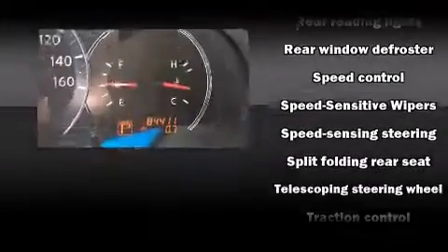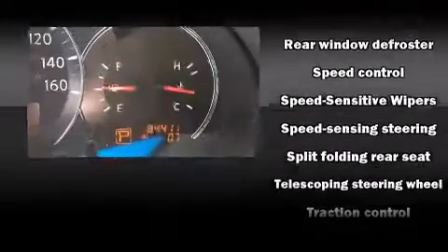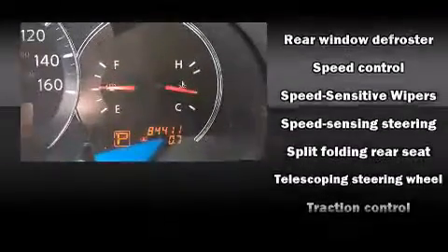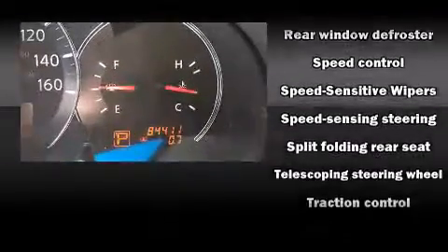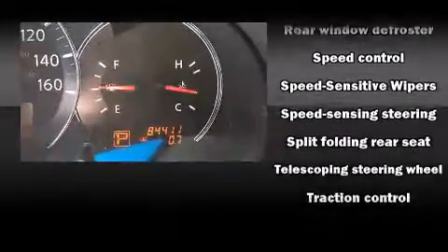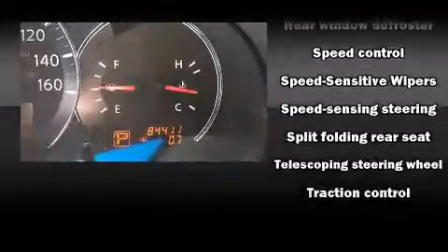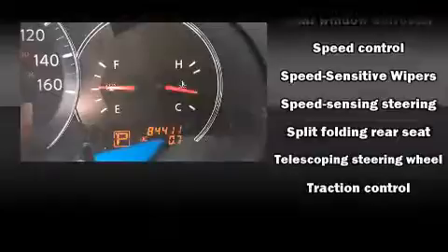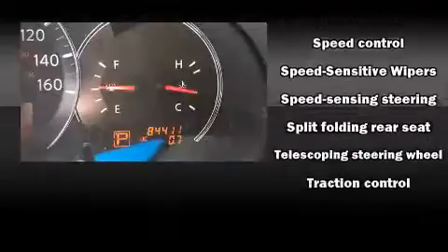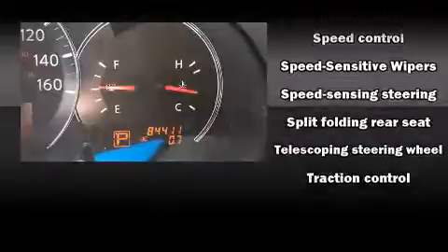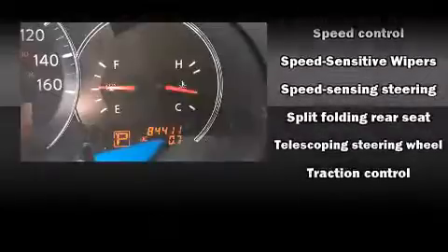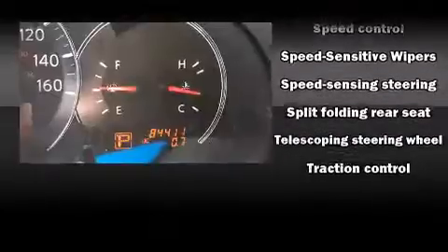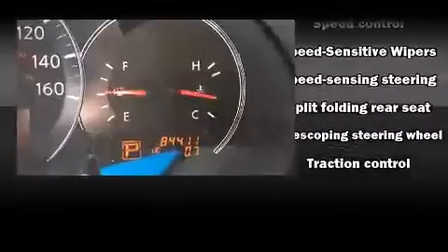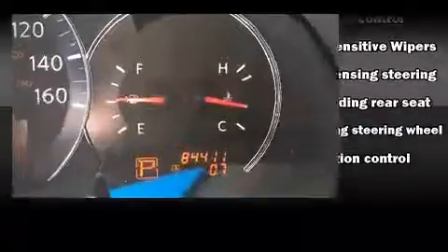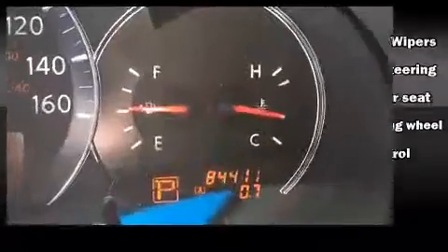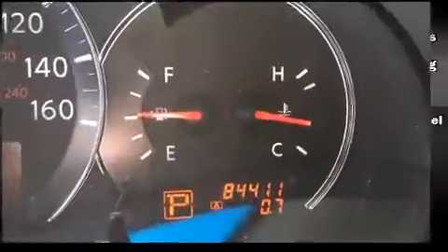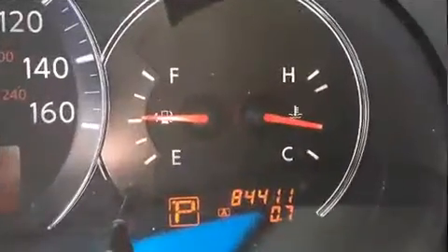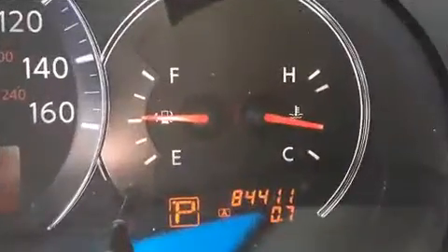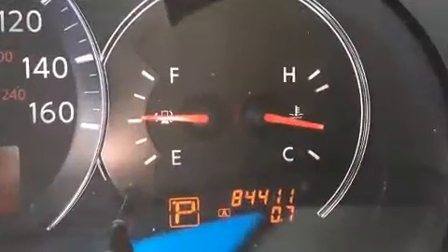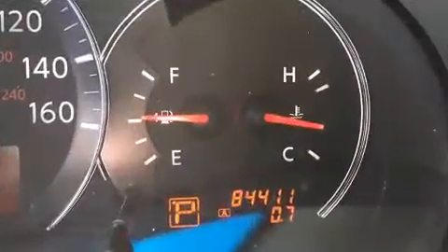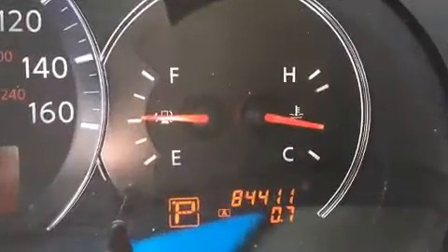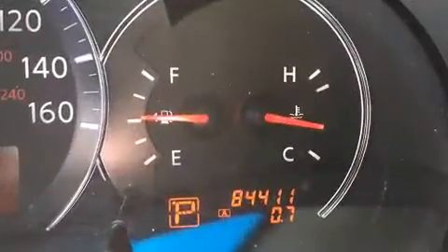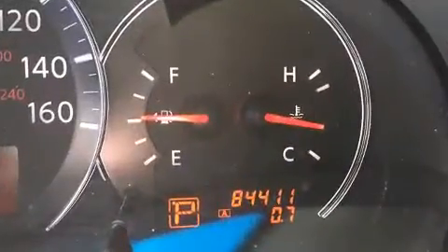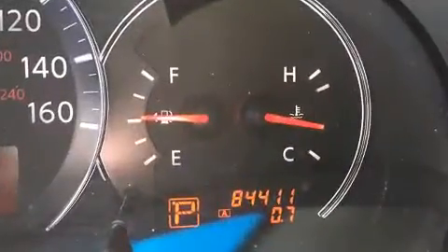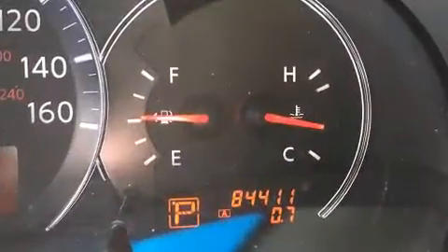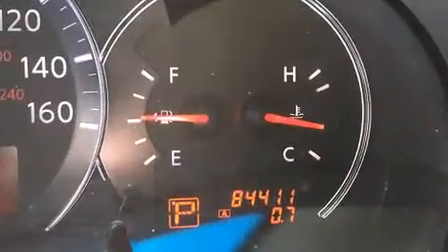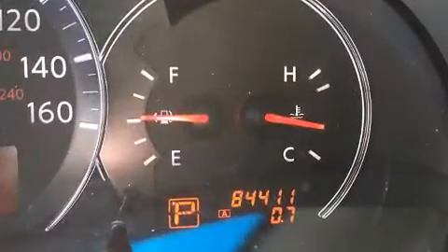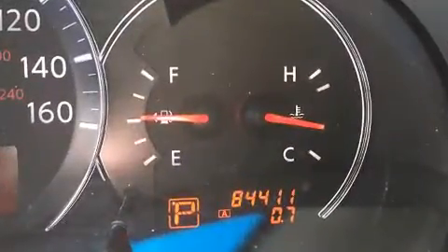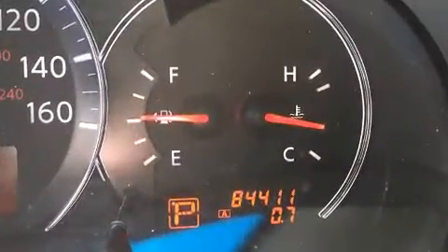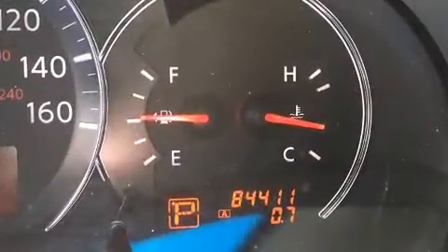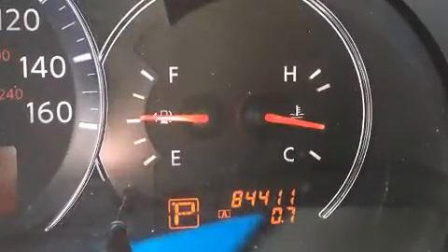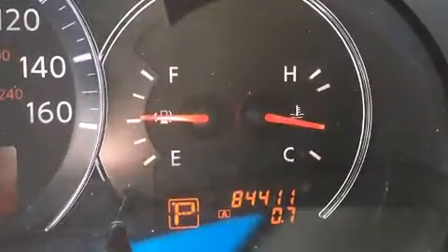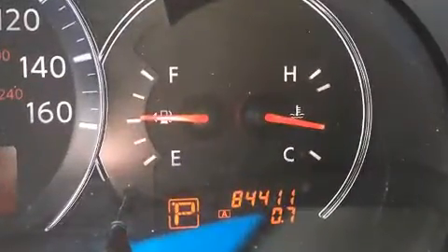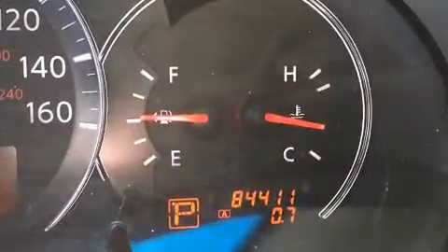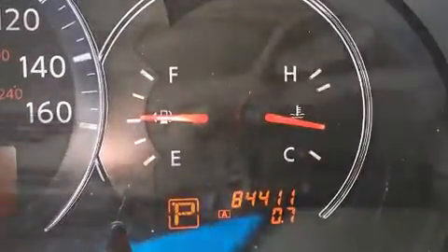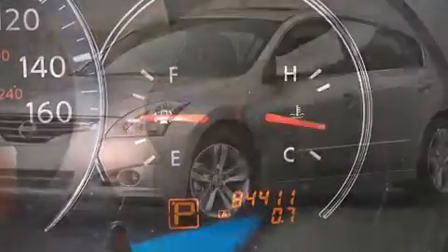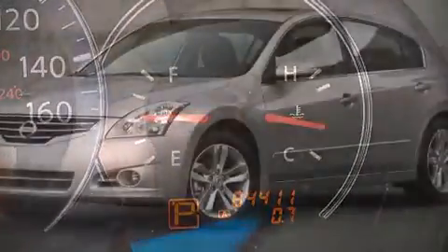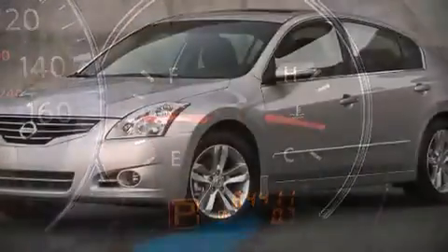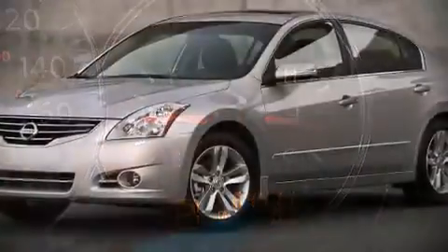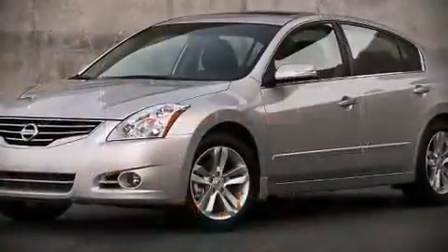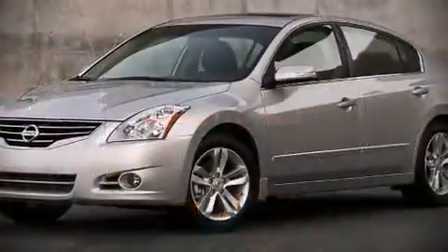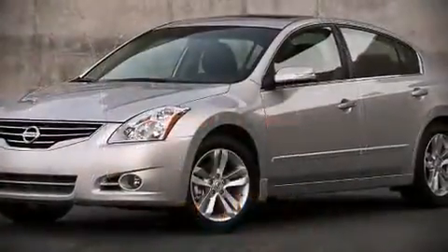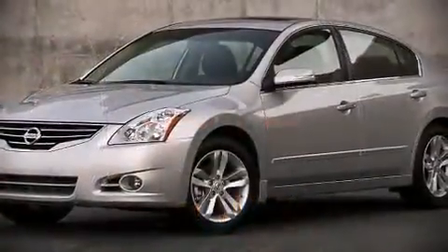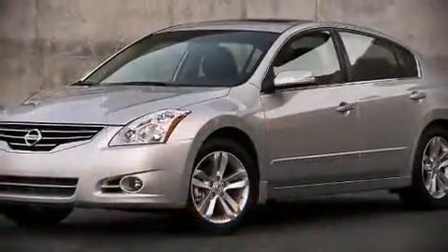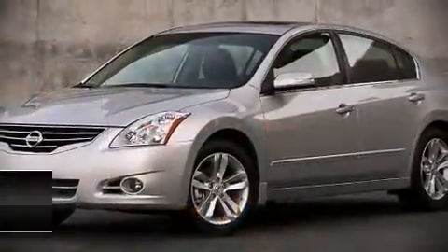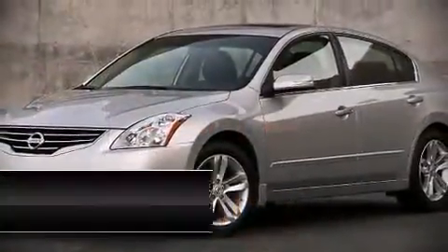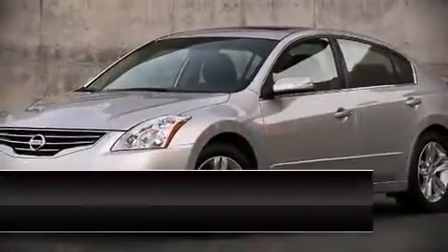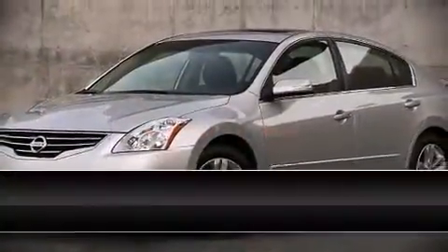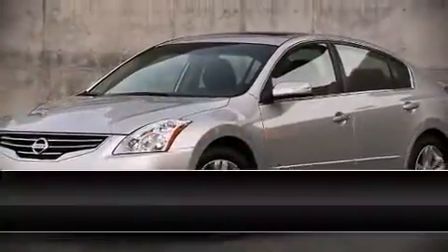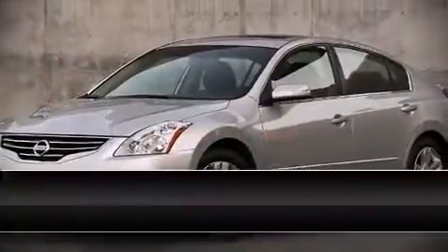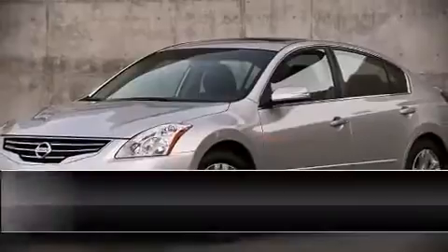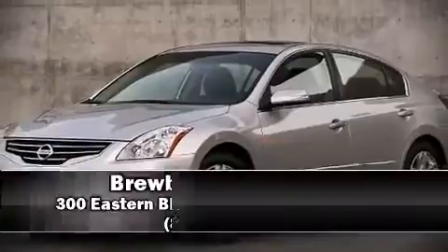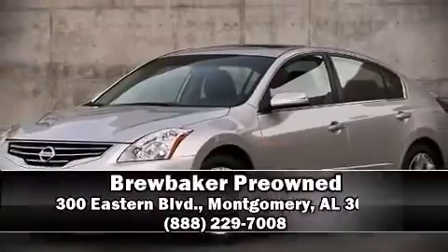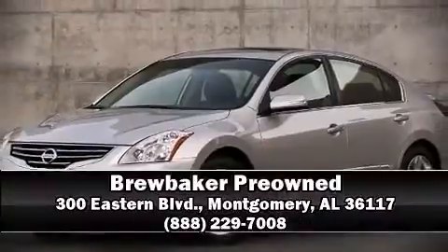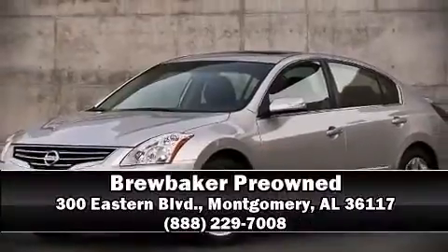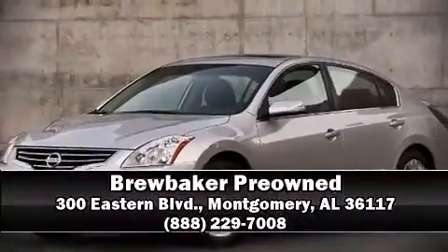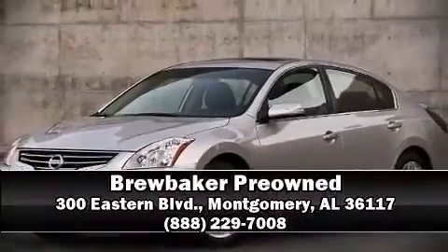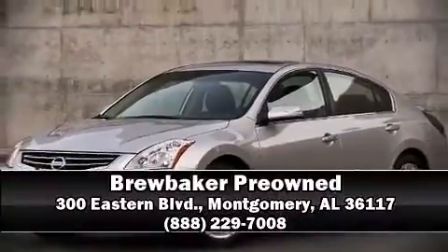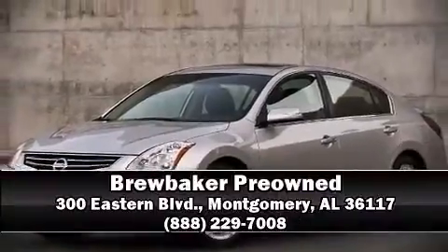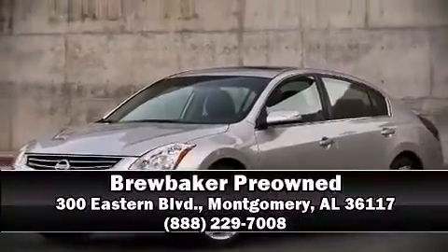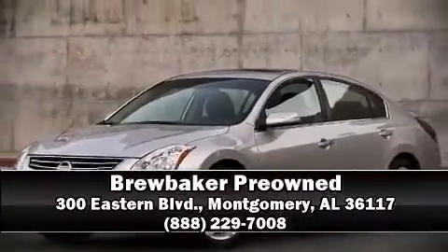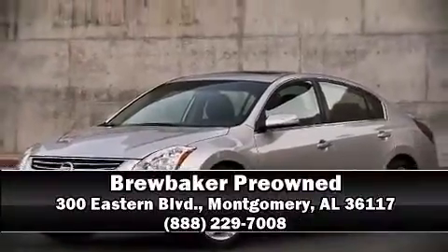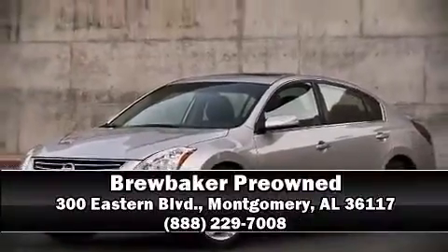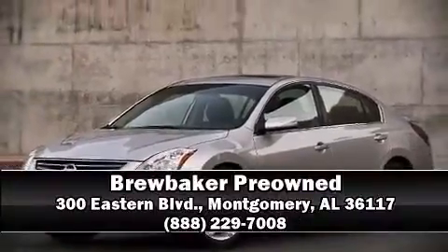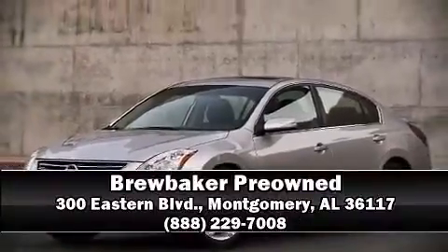The Carfax report details information related to past owners and service records. Please don't hesitate to give us a call.